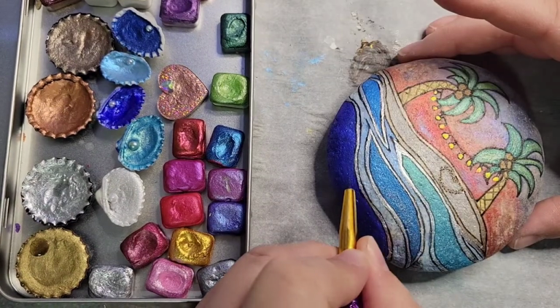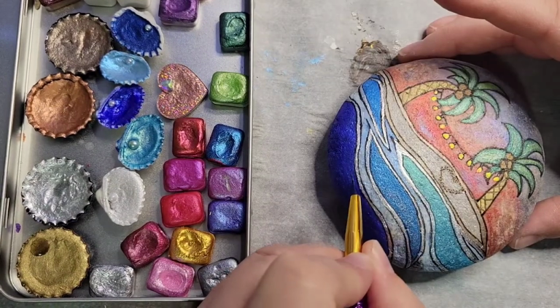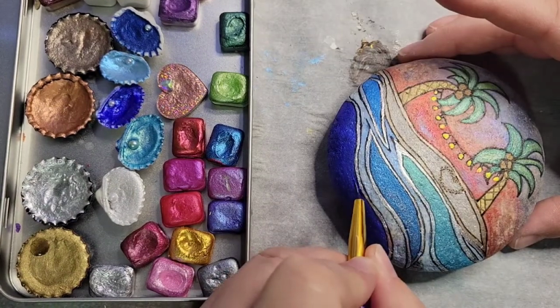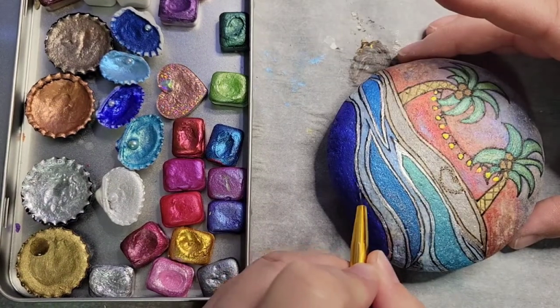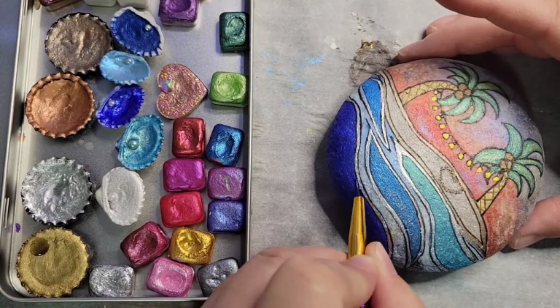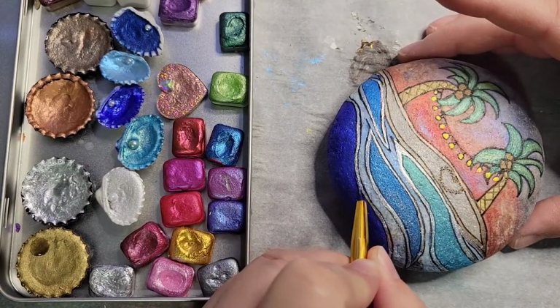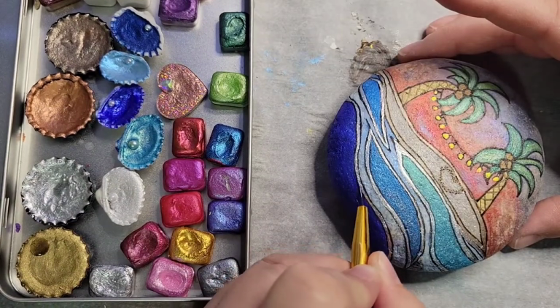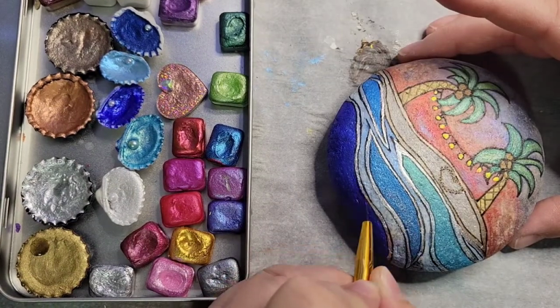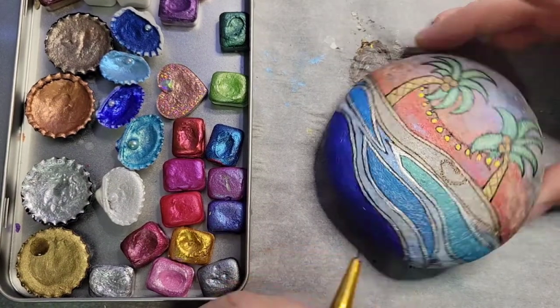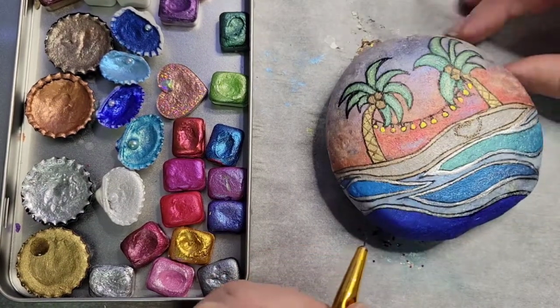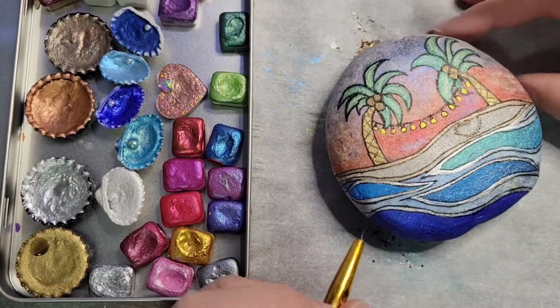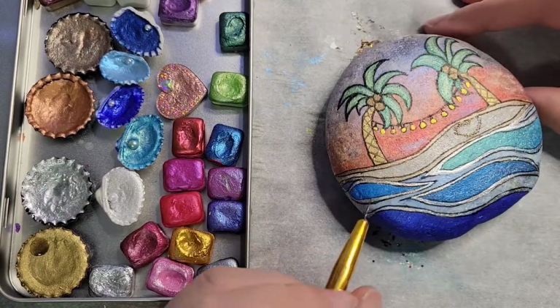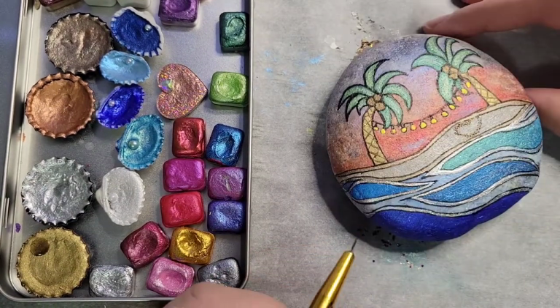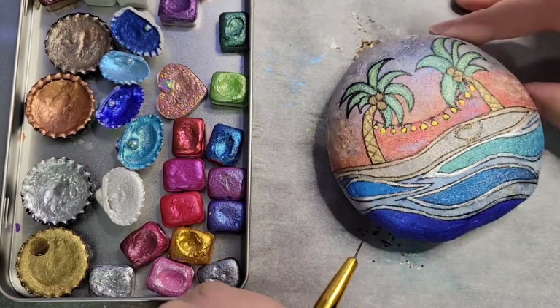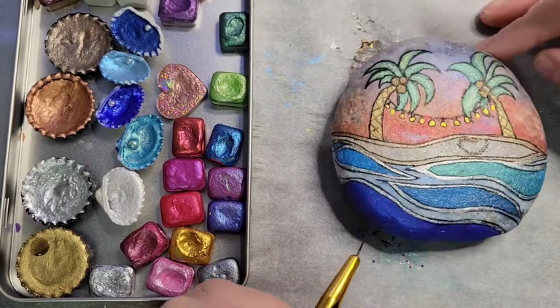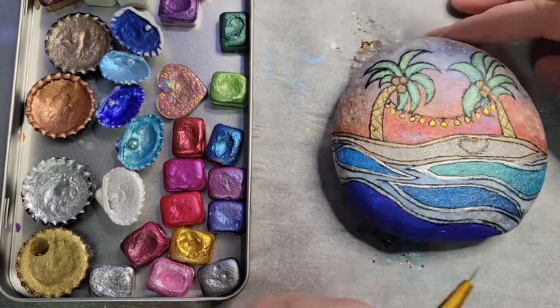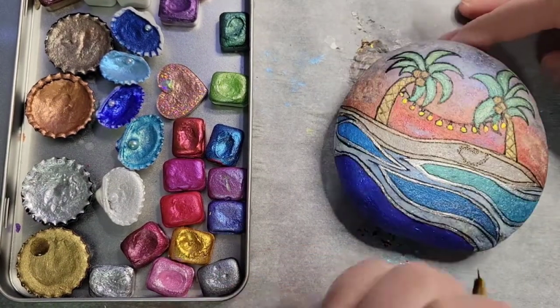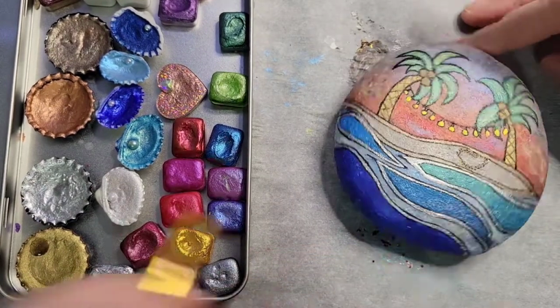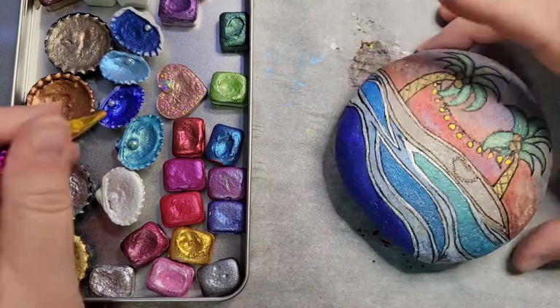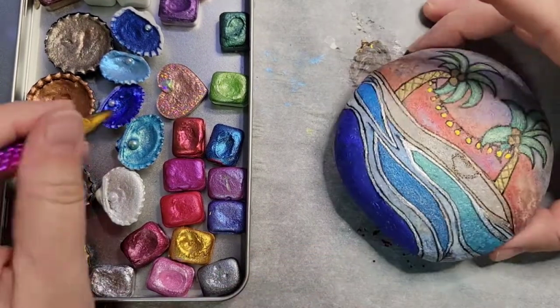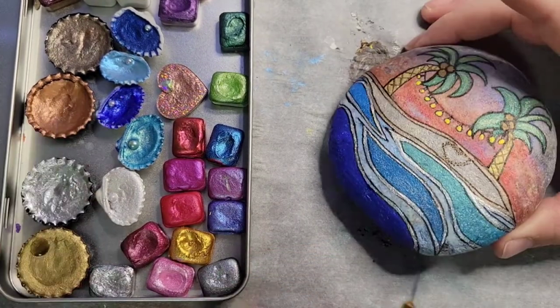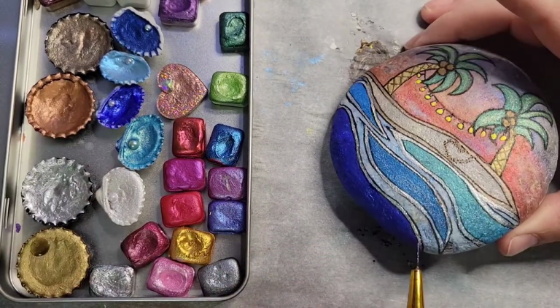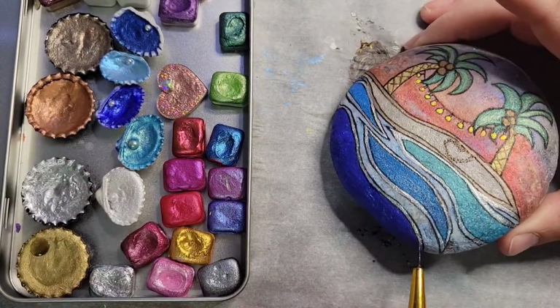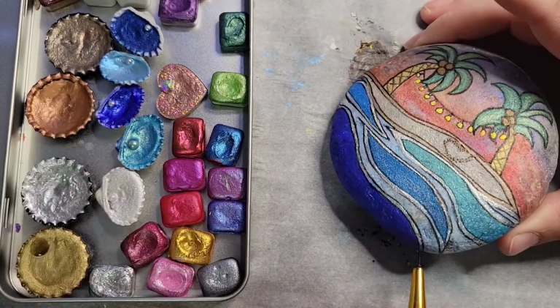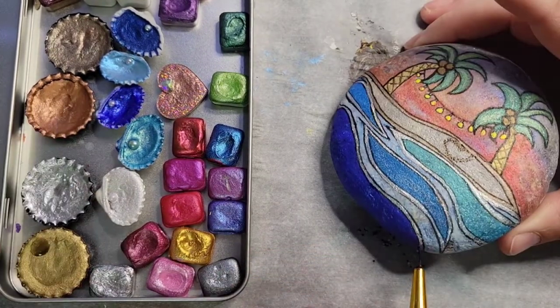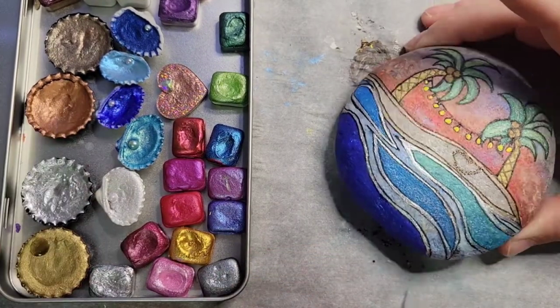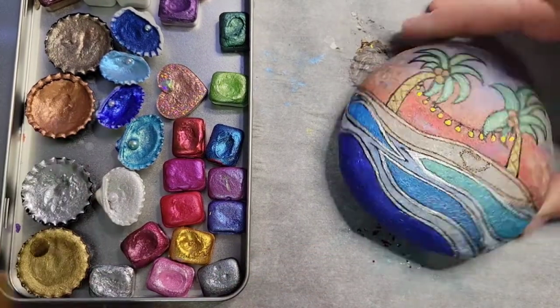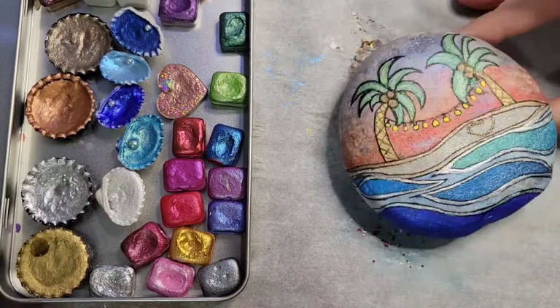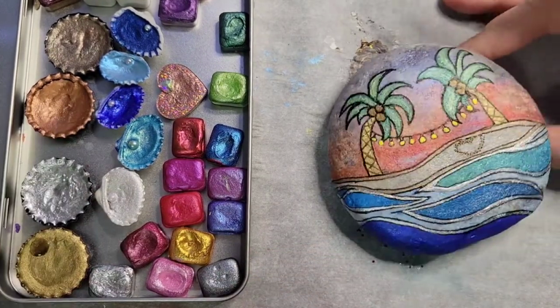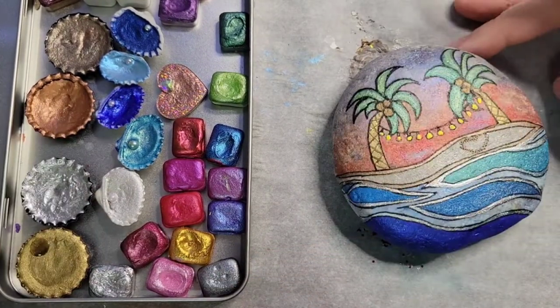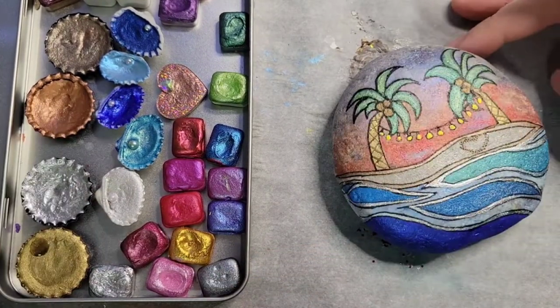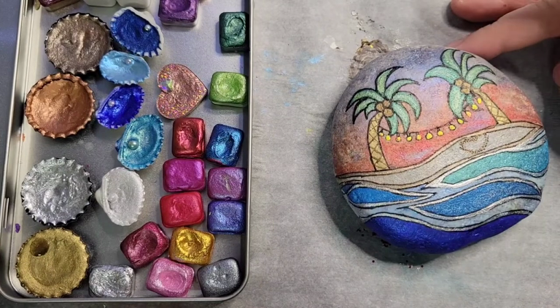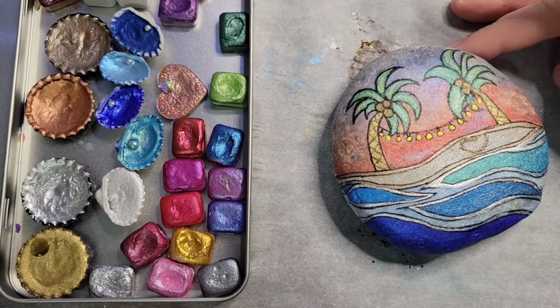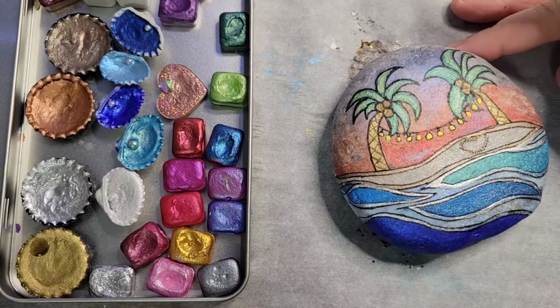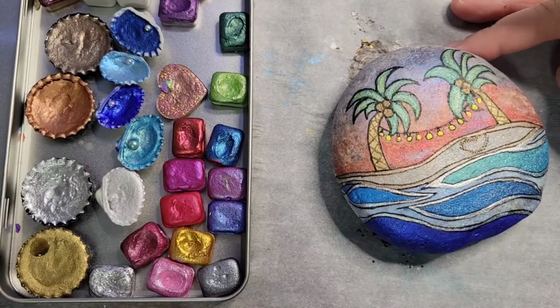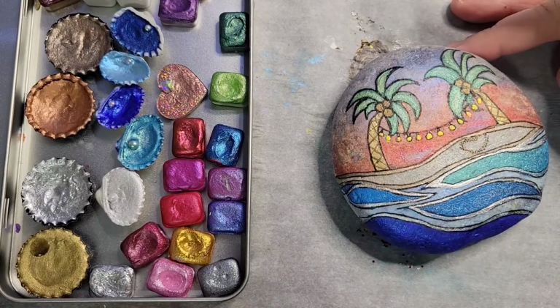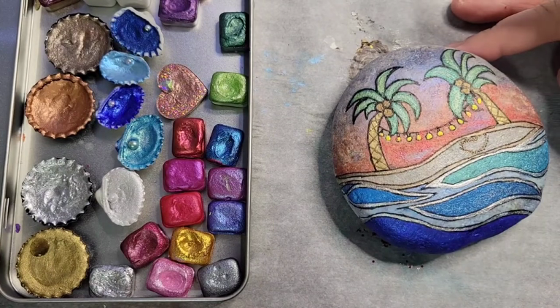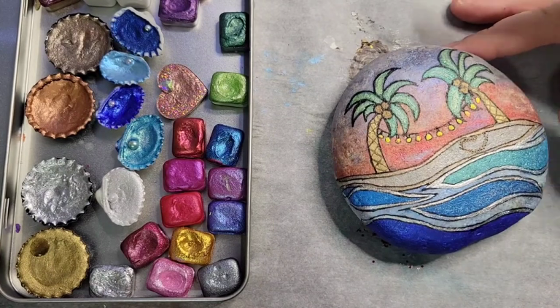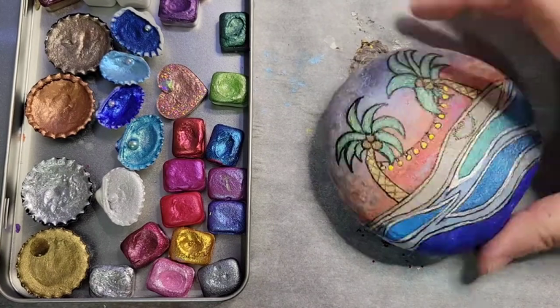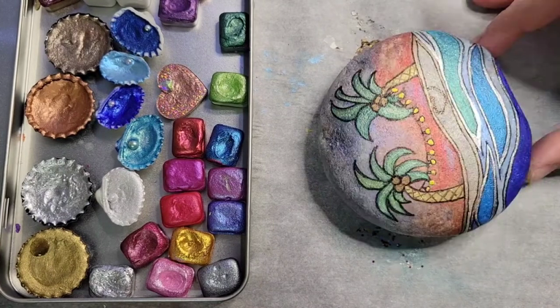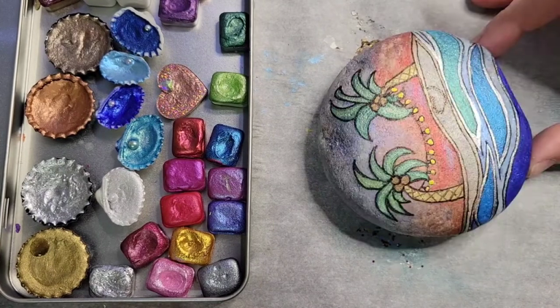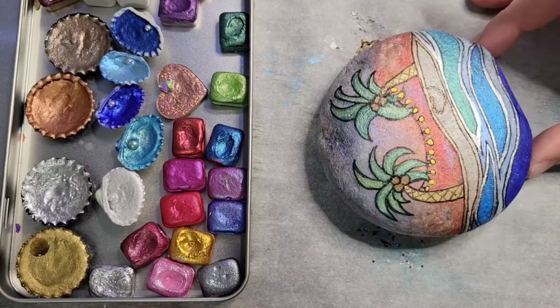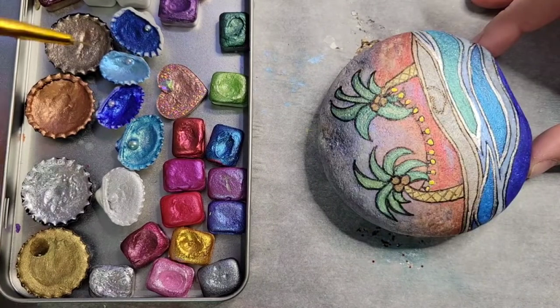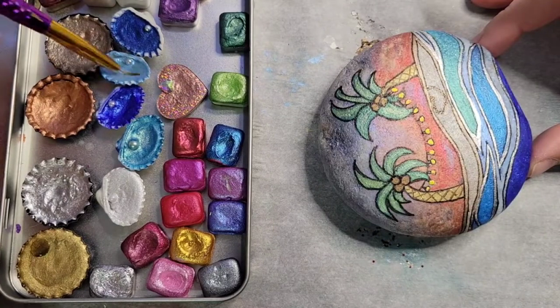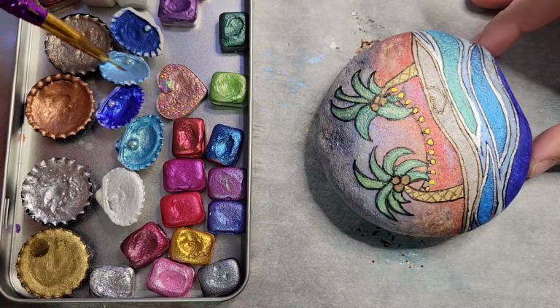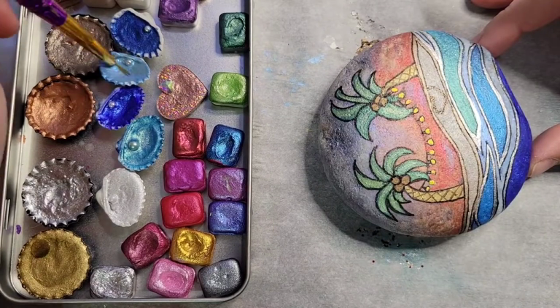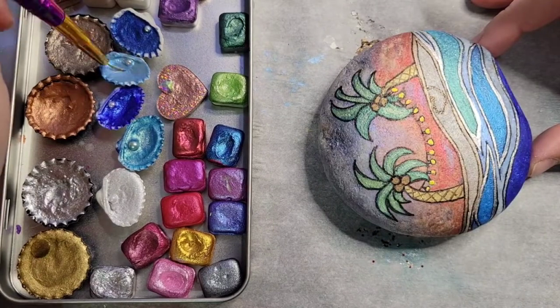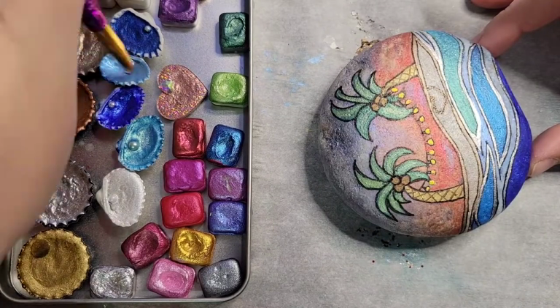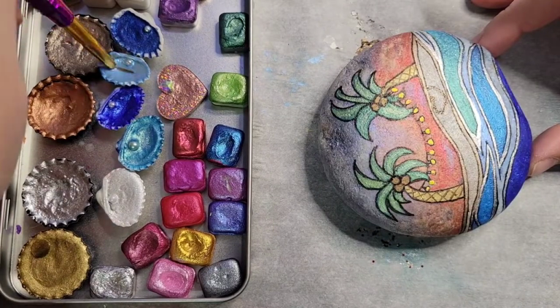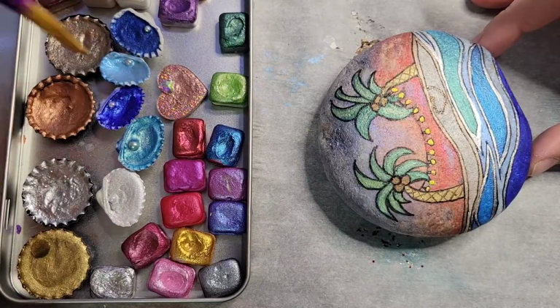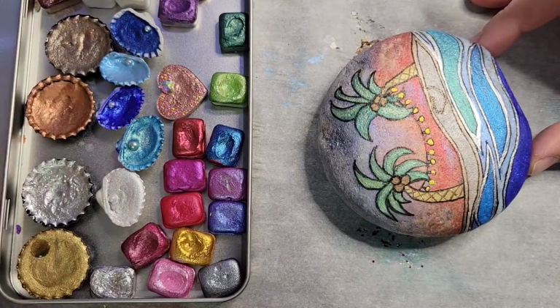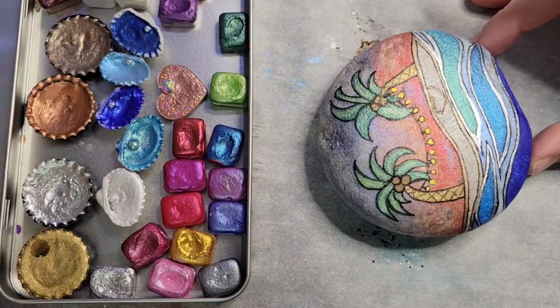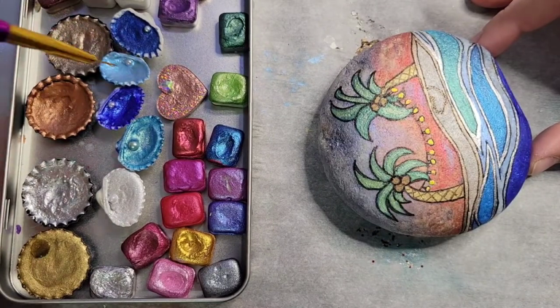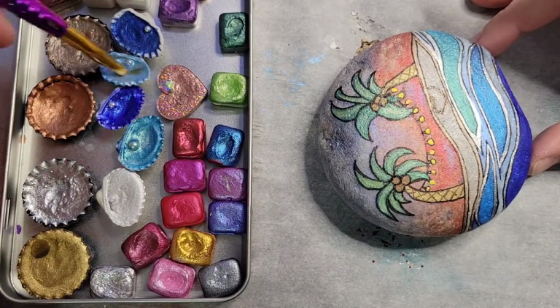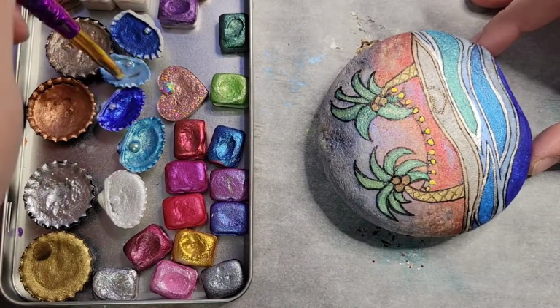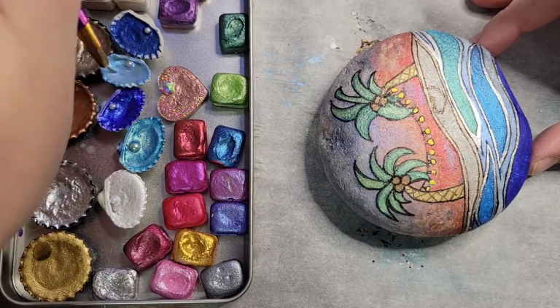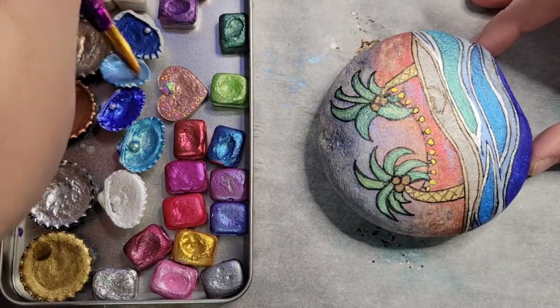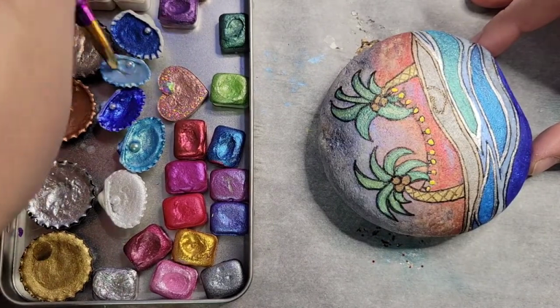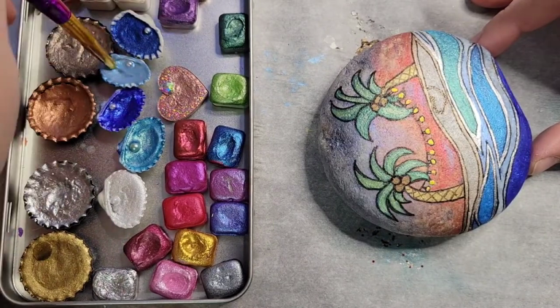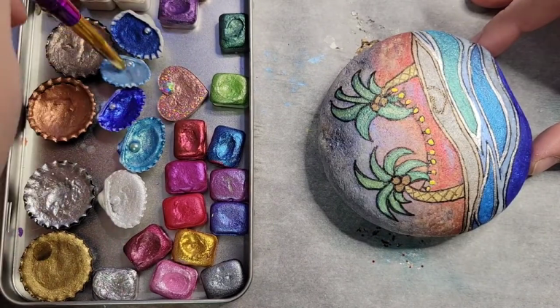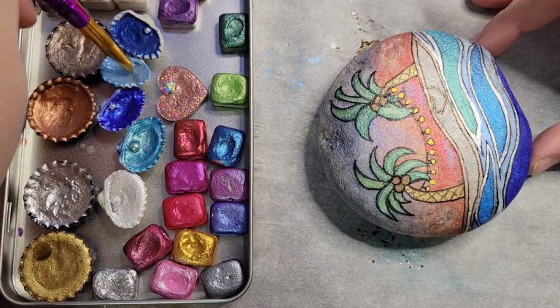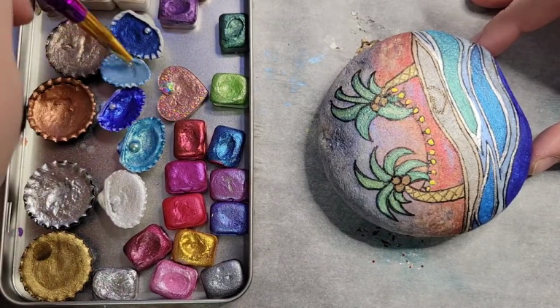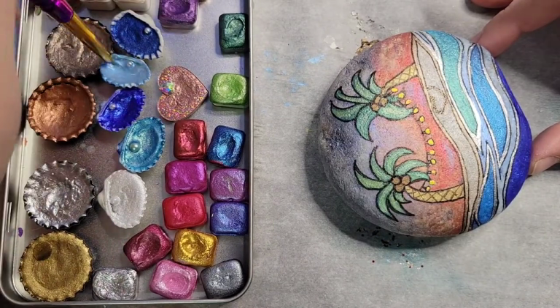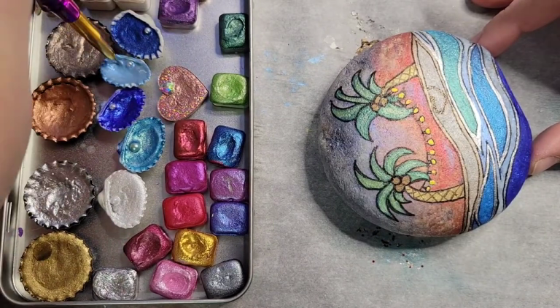I'm just fixing some of the blue now. Like I said, this watercolor is super pigmented, so fixing mistakes and stuff is super easy.